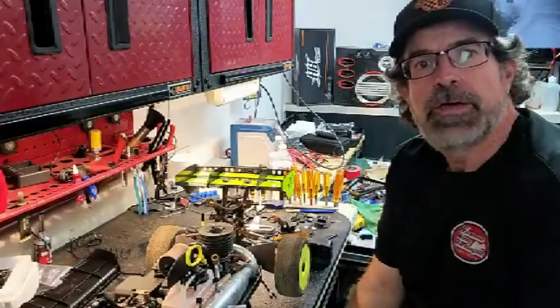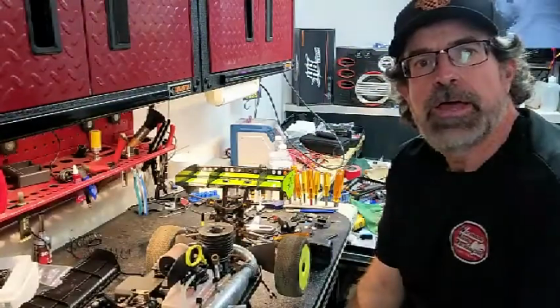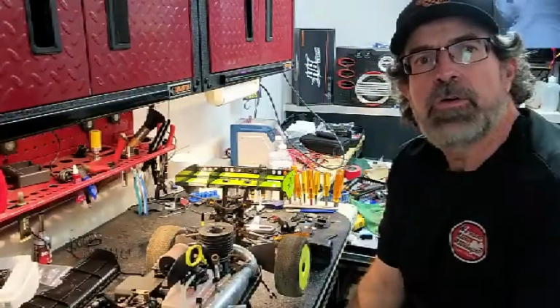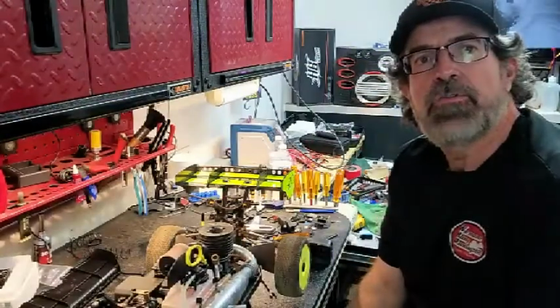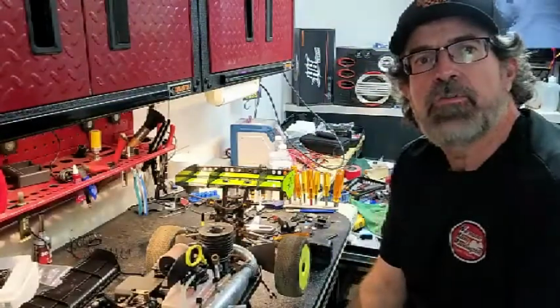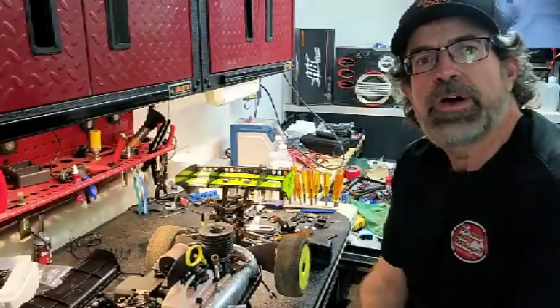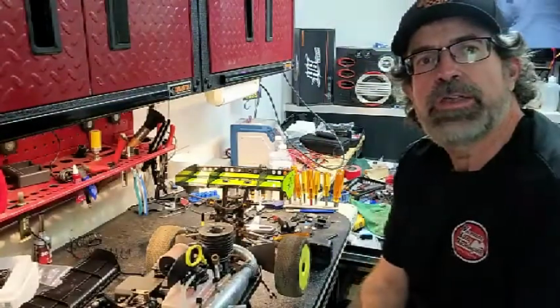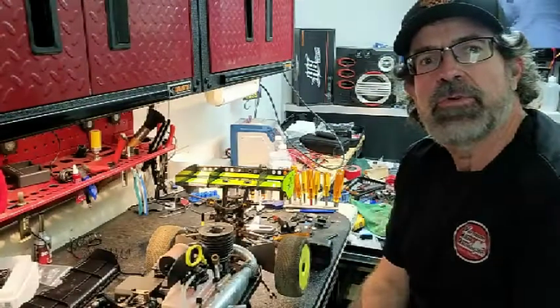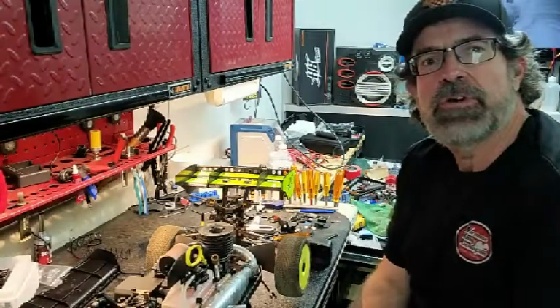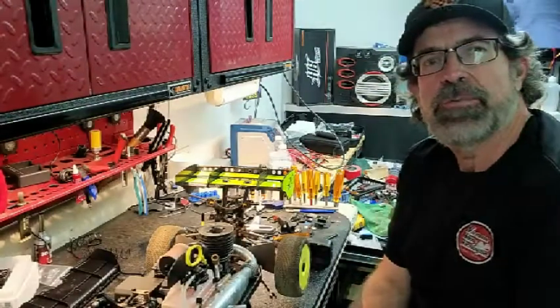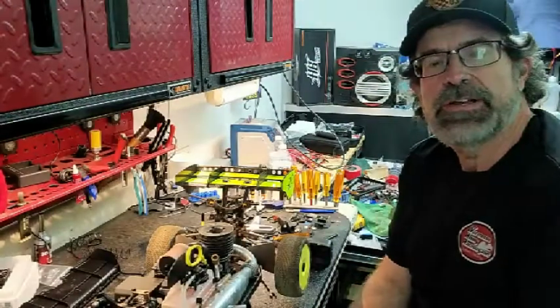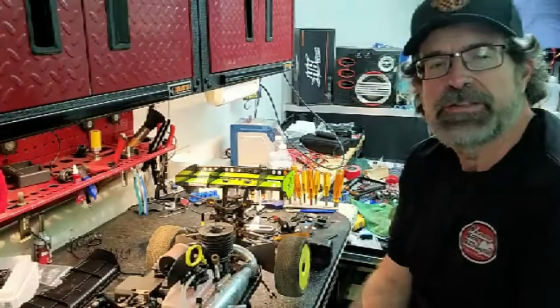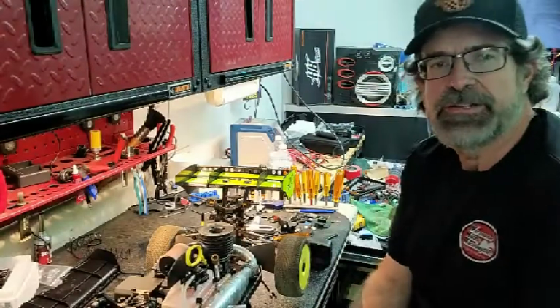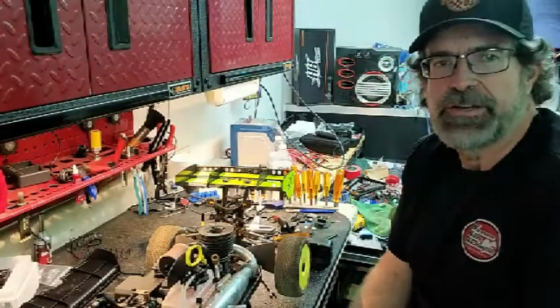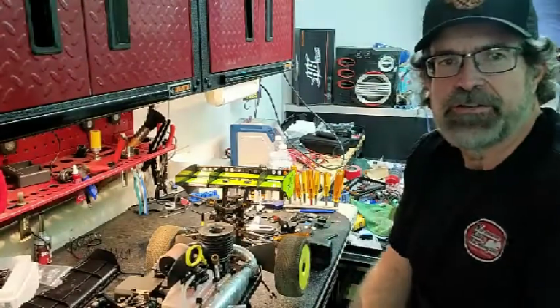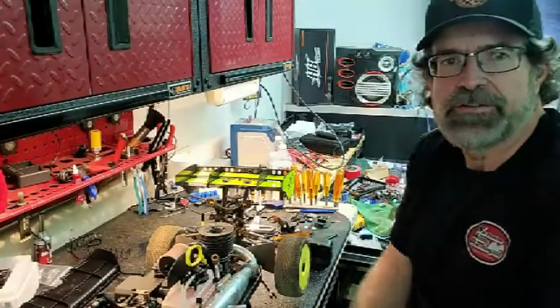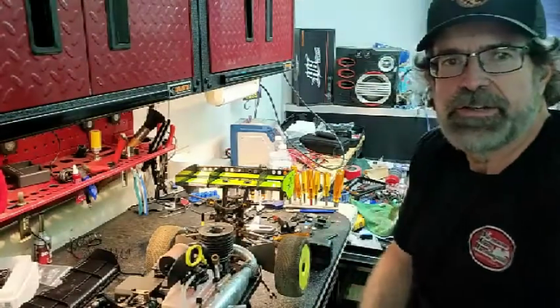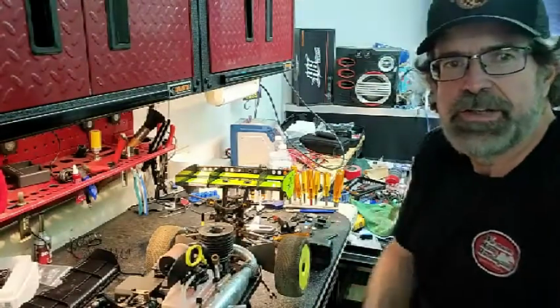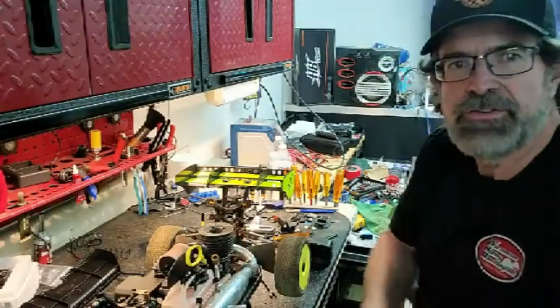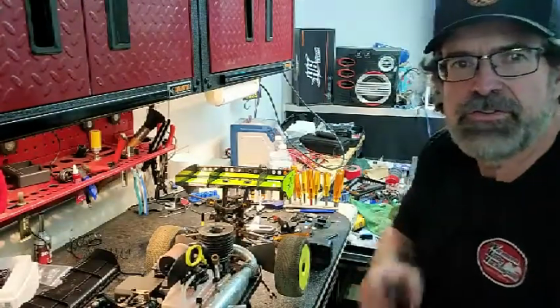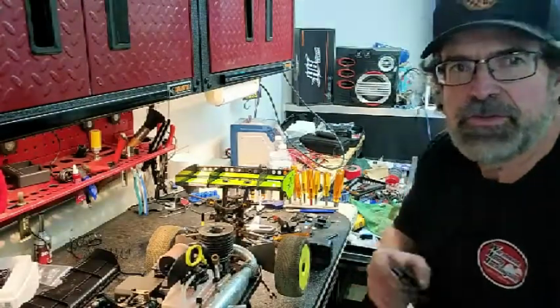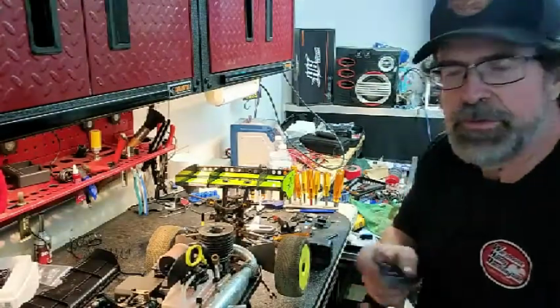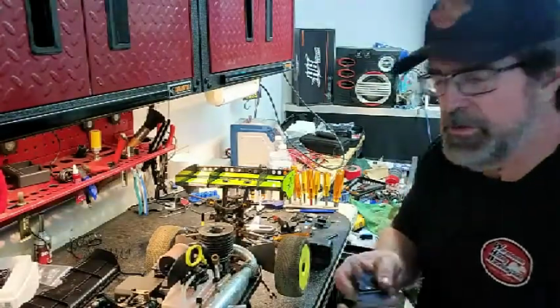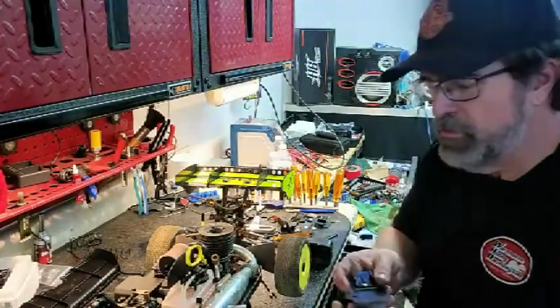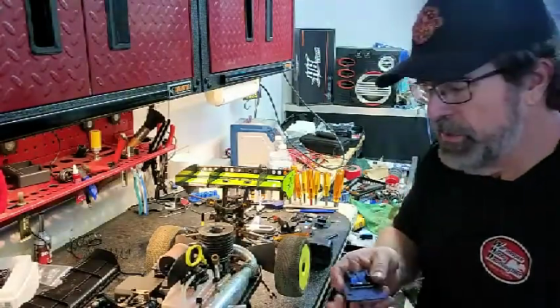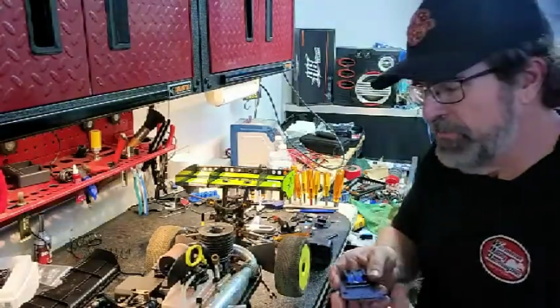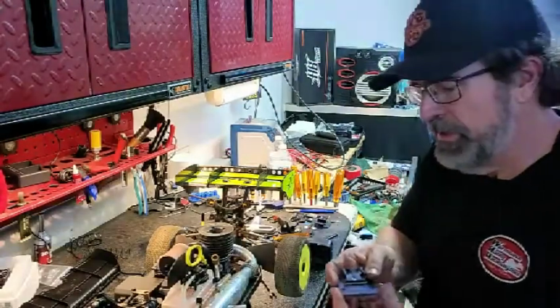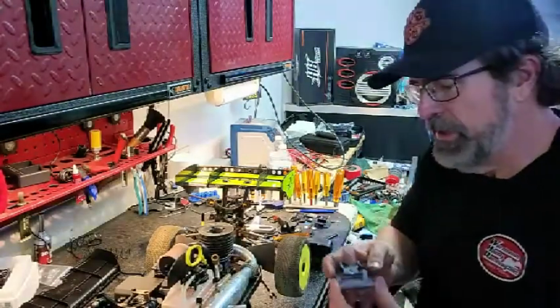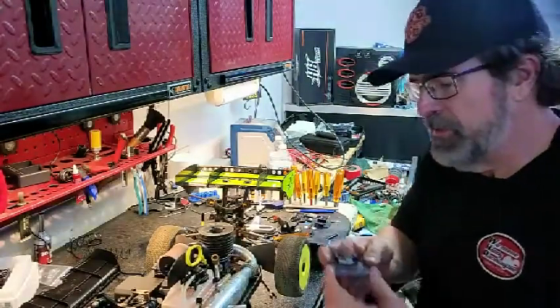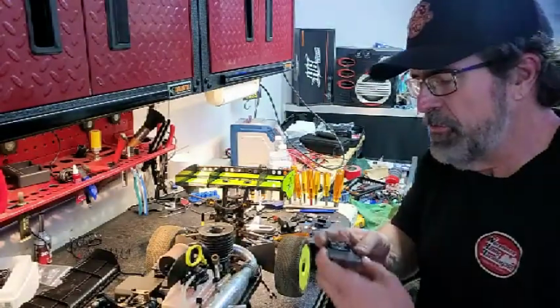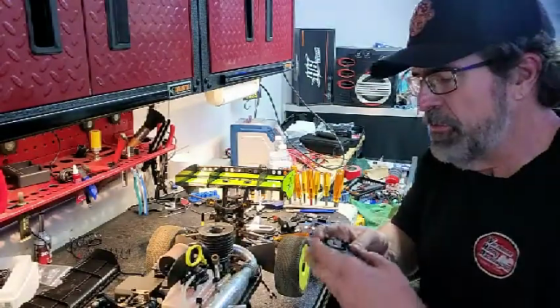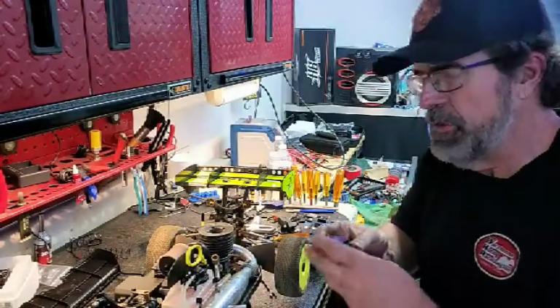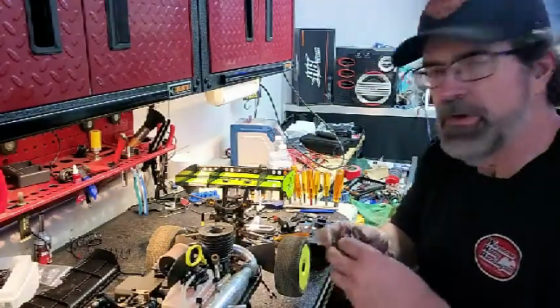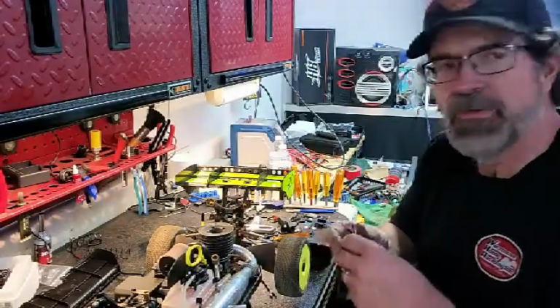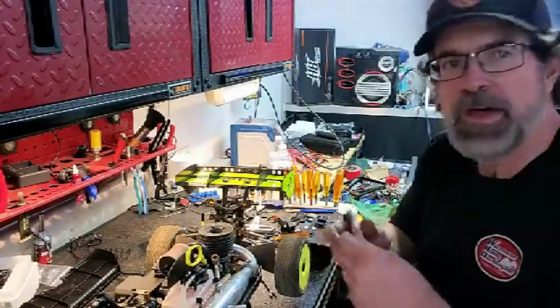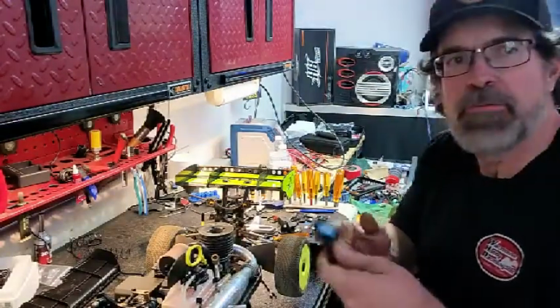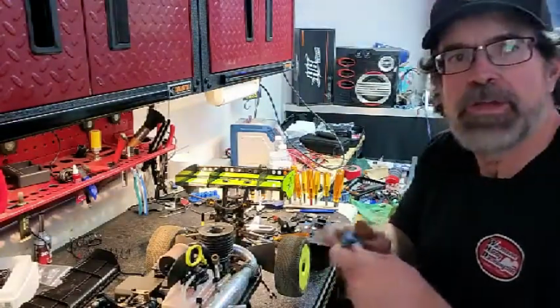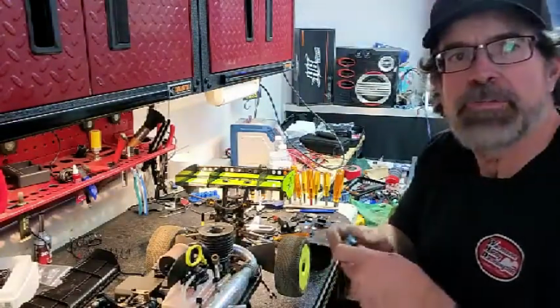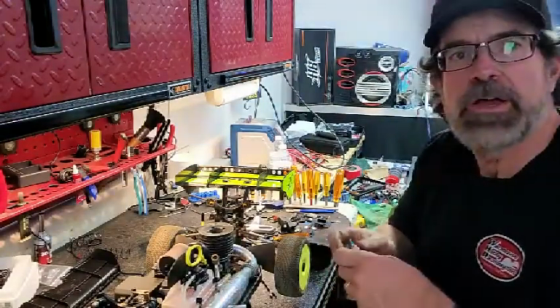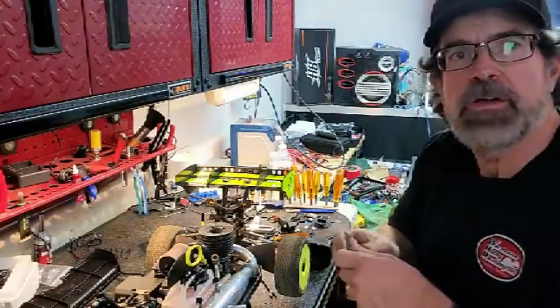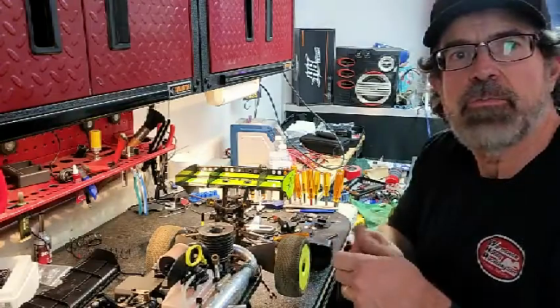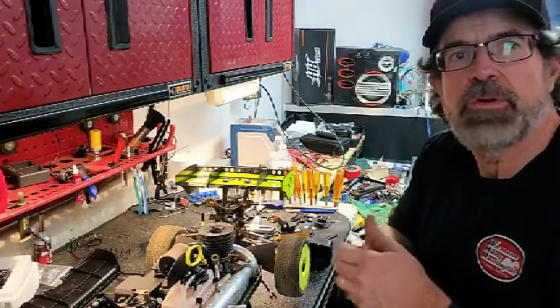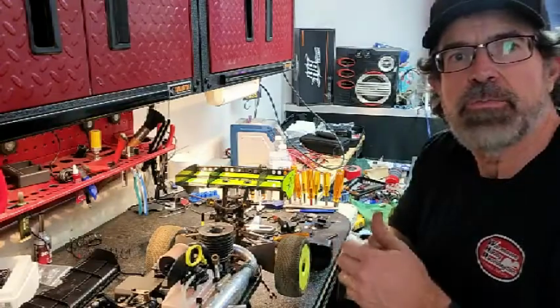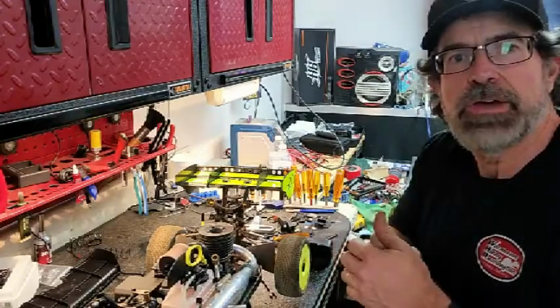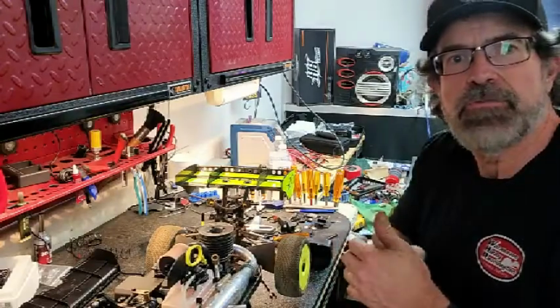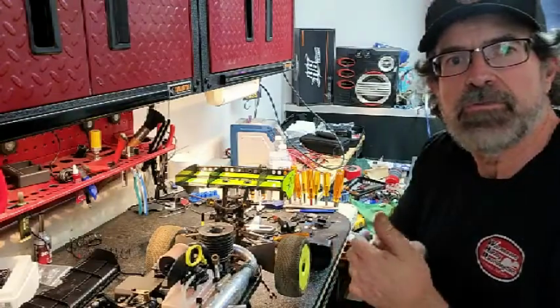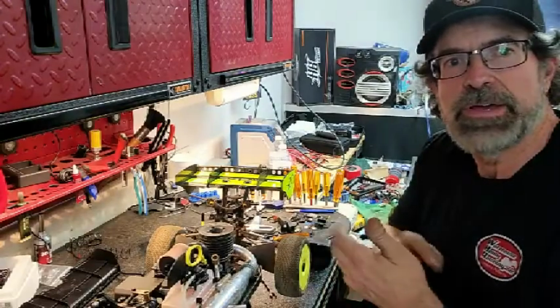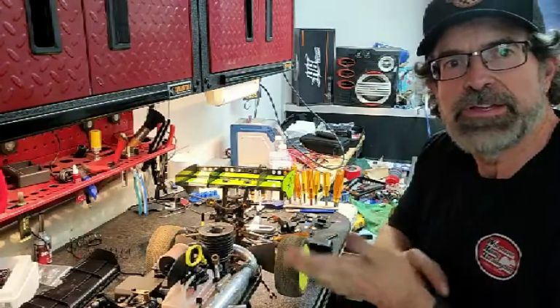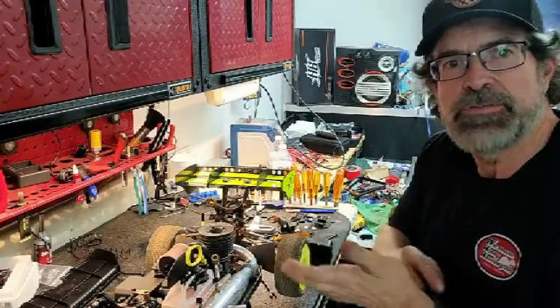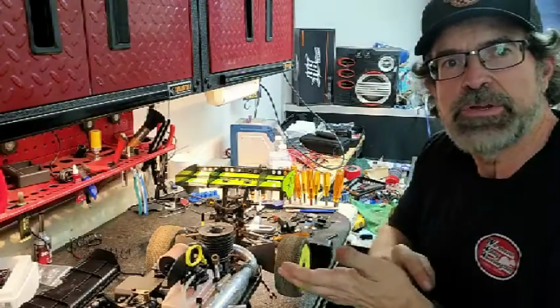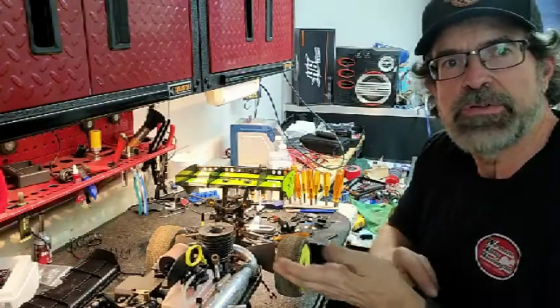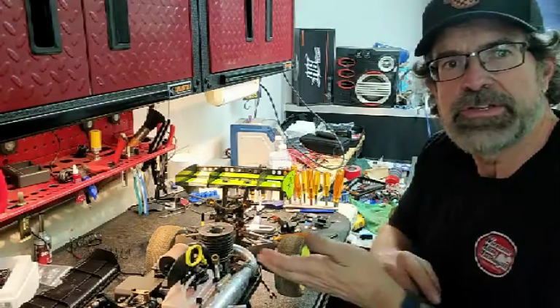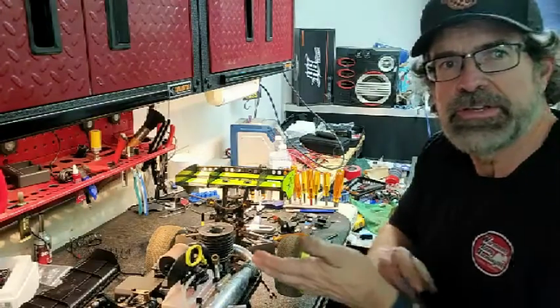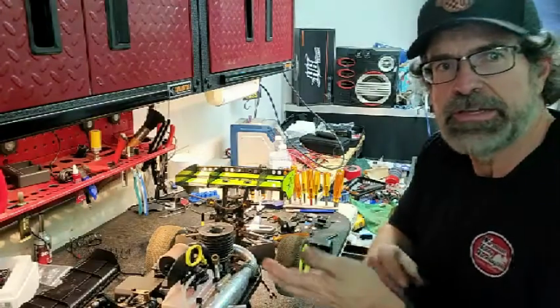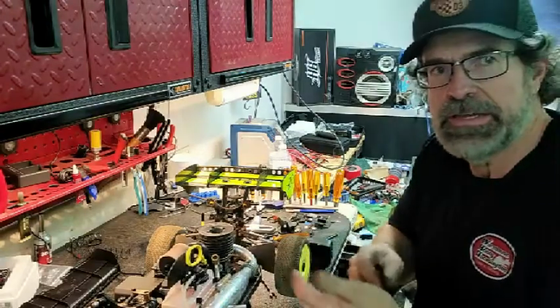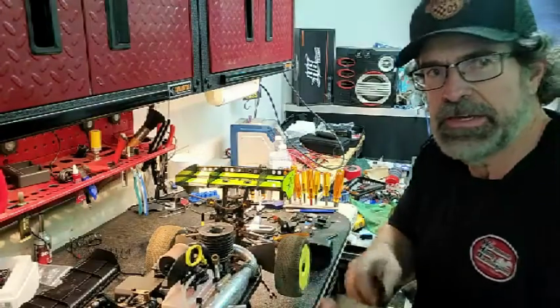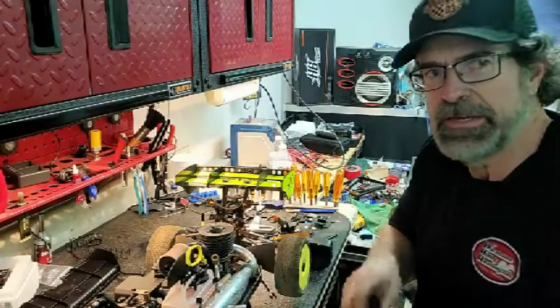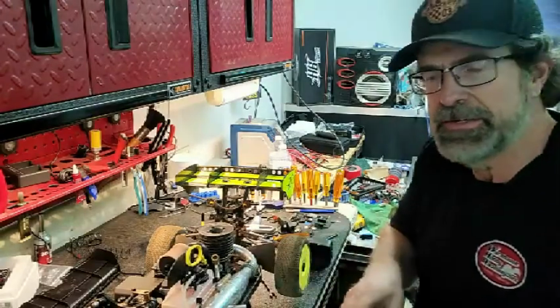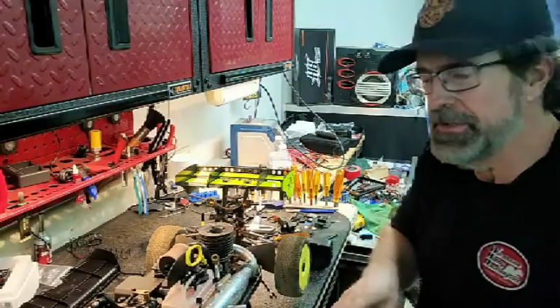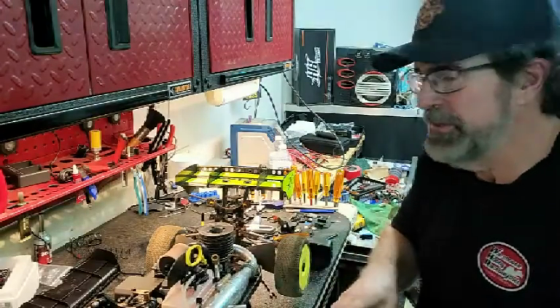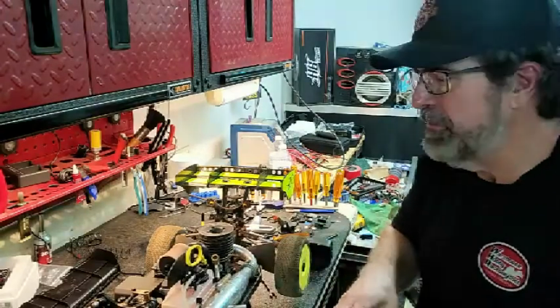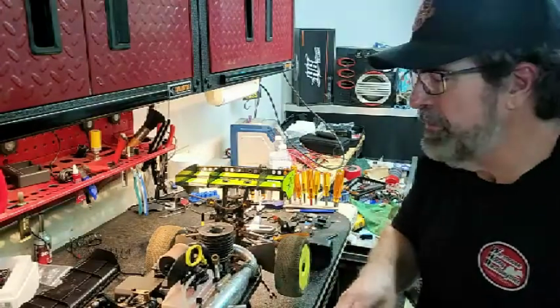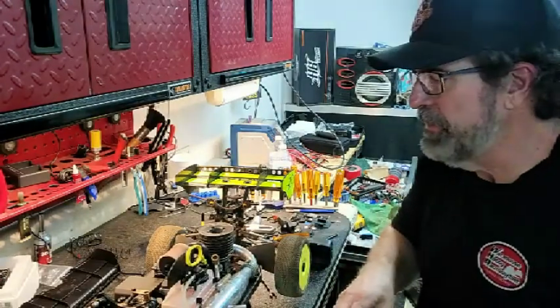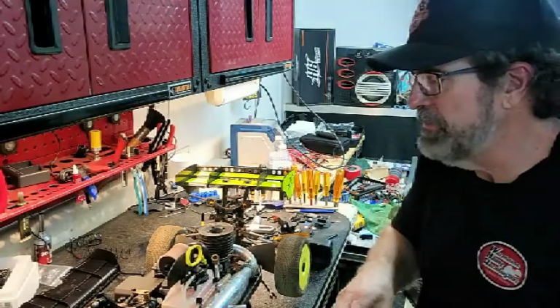Hello everybody and welcome back to the channel. Today's just going to be a quick video of how I made my GoPro mount for my HB Racing D819 RS.